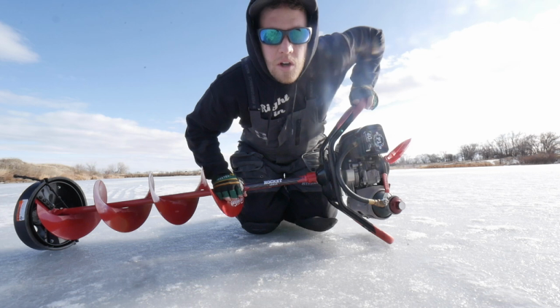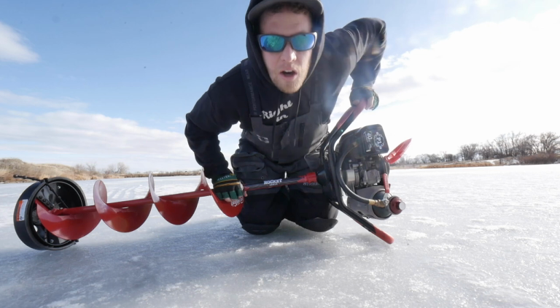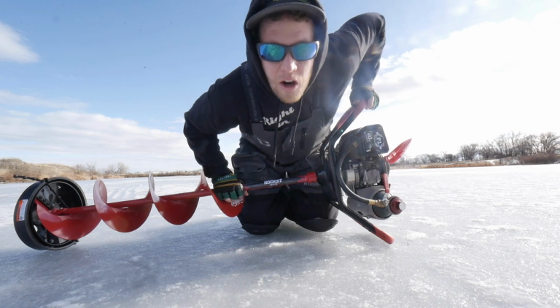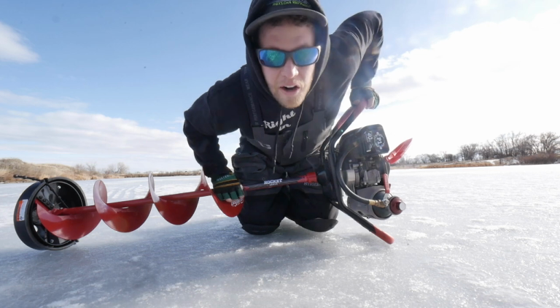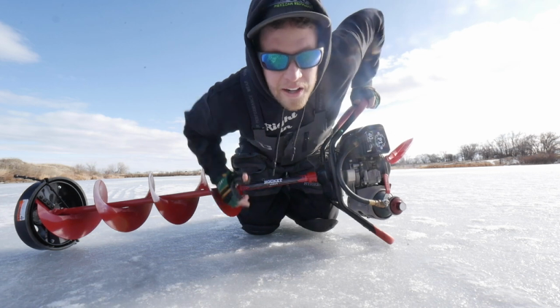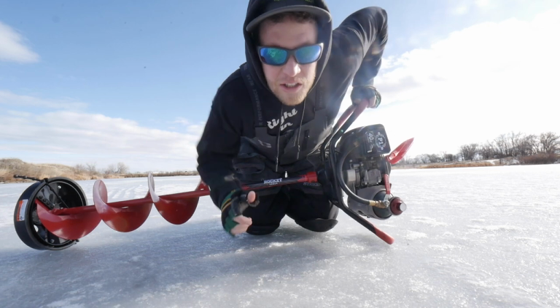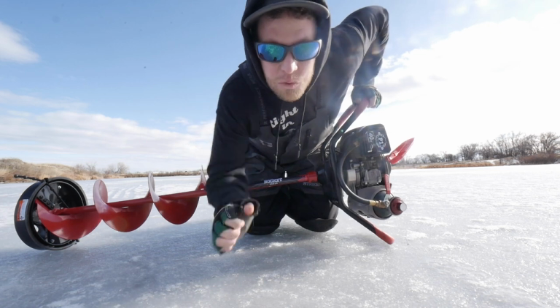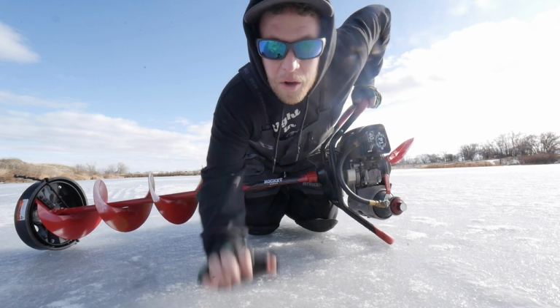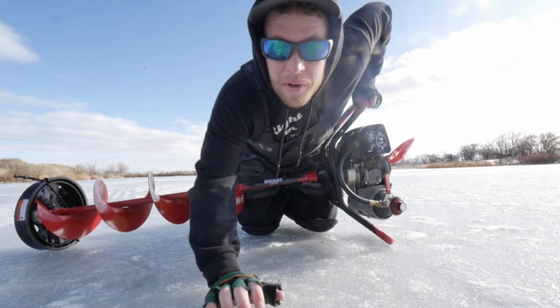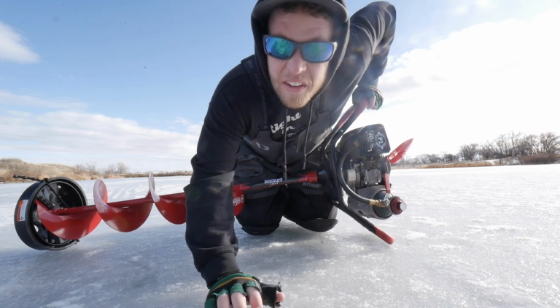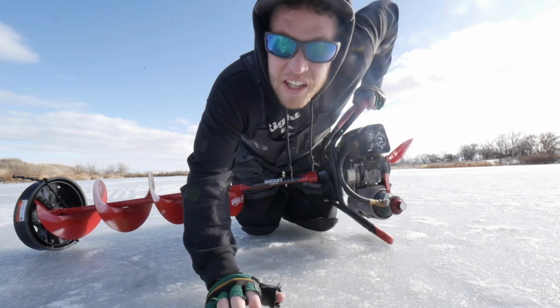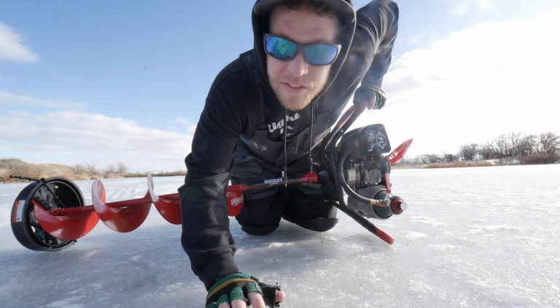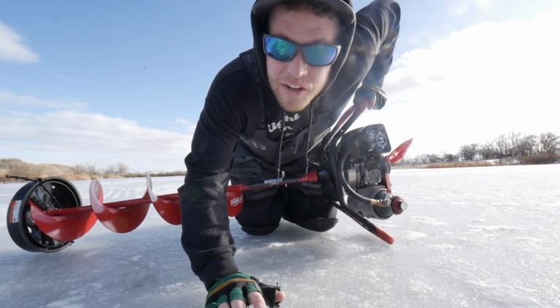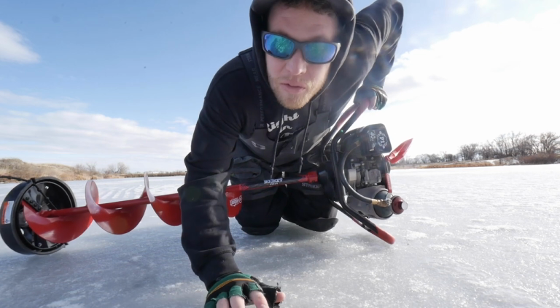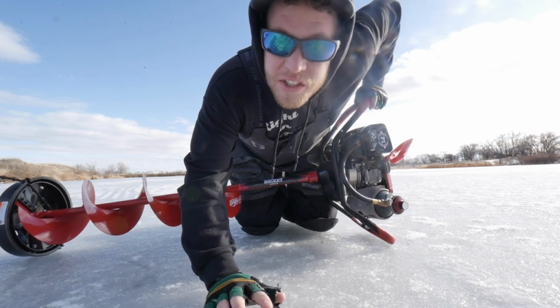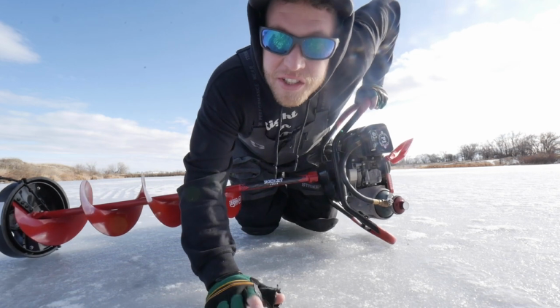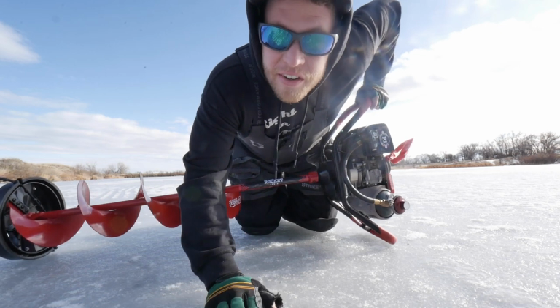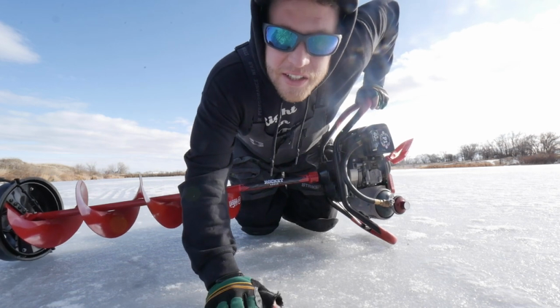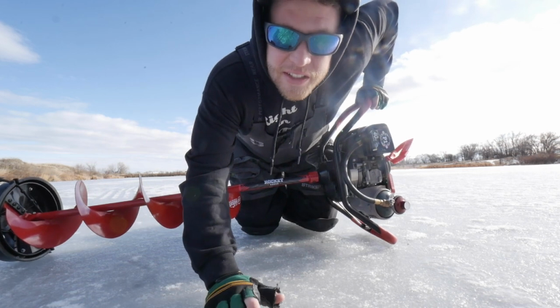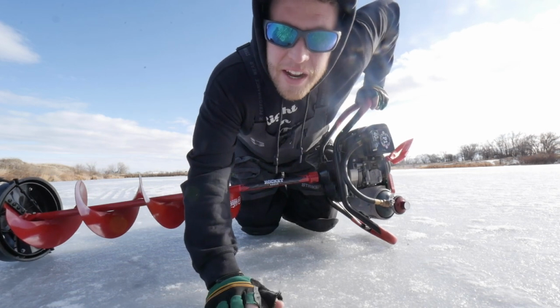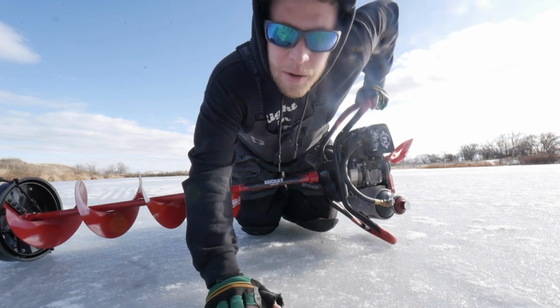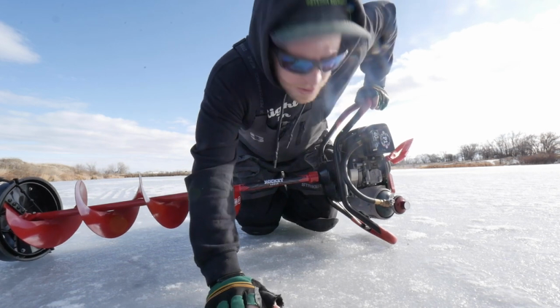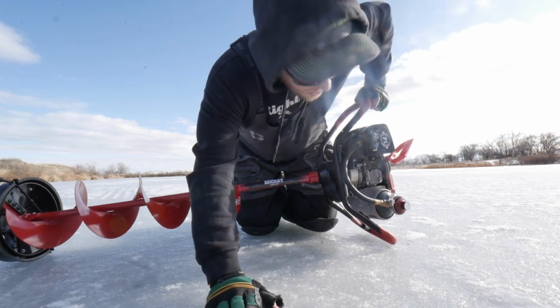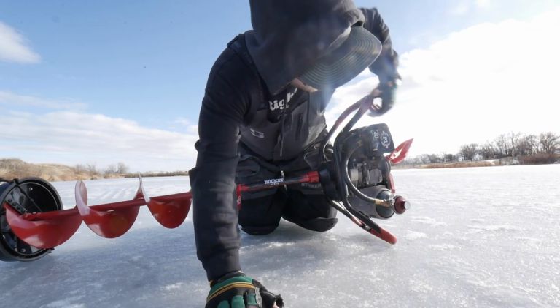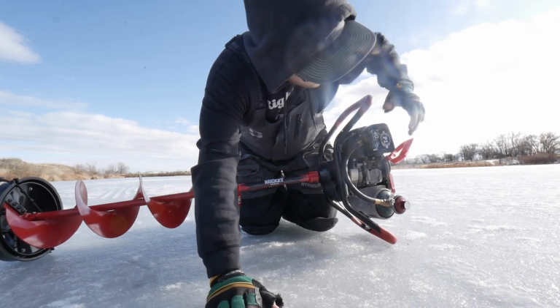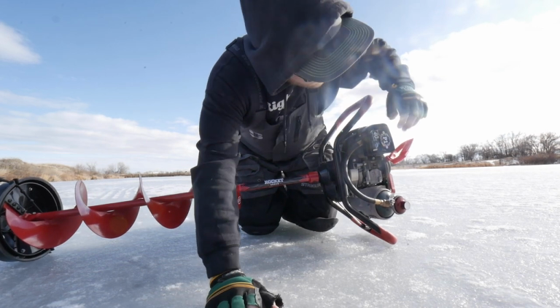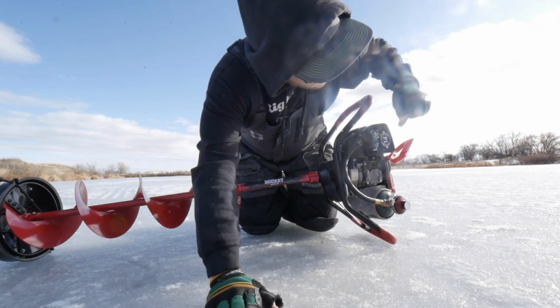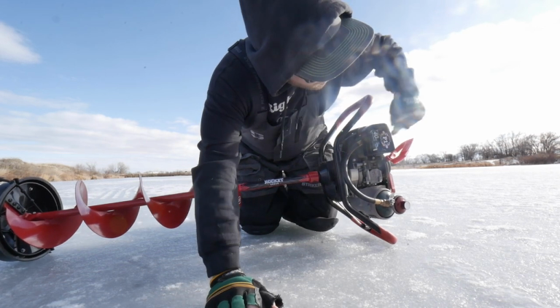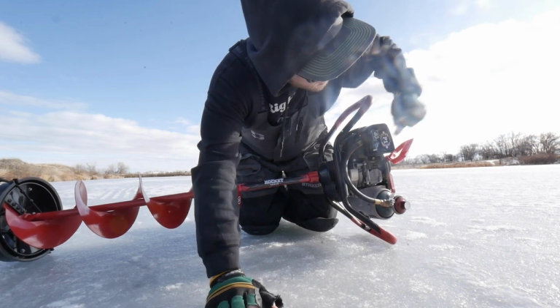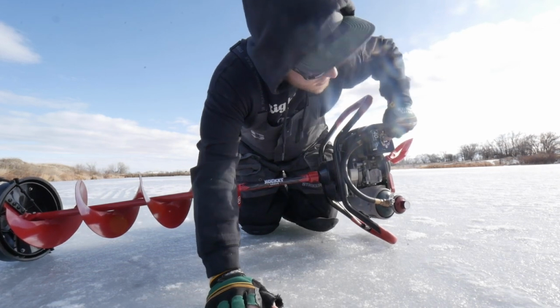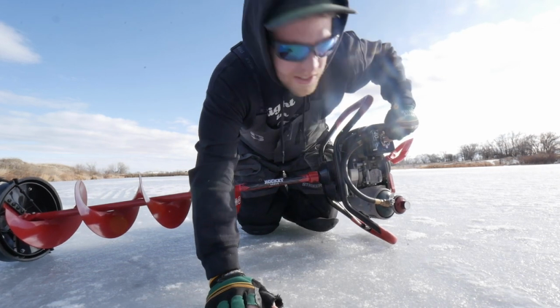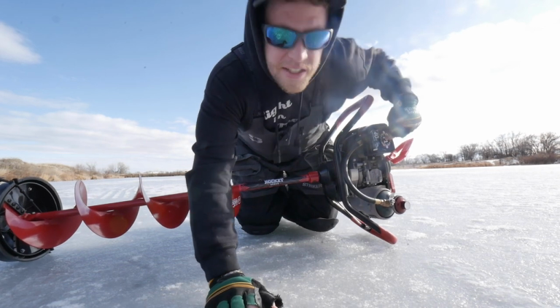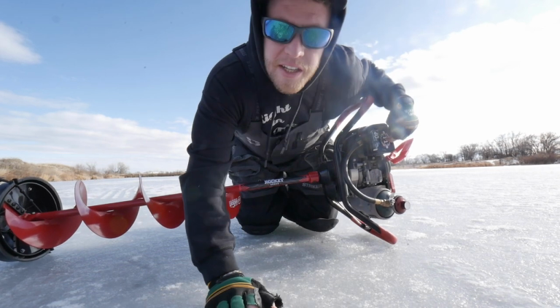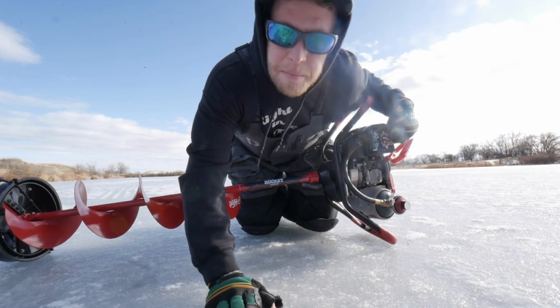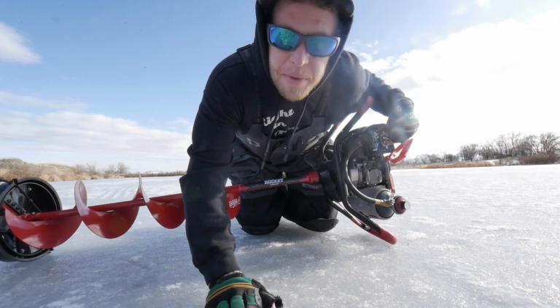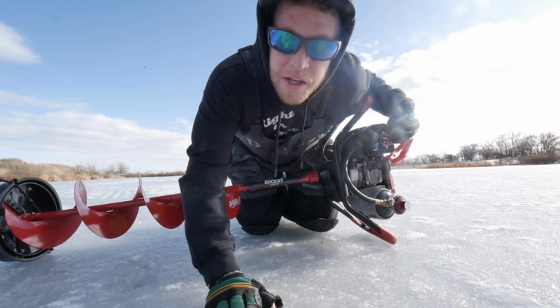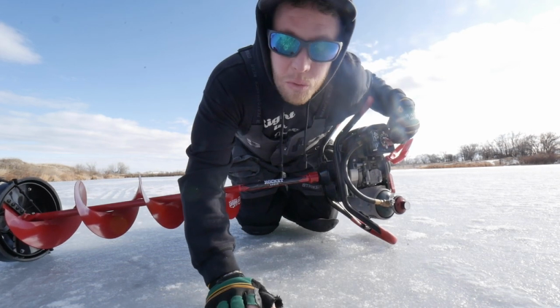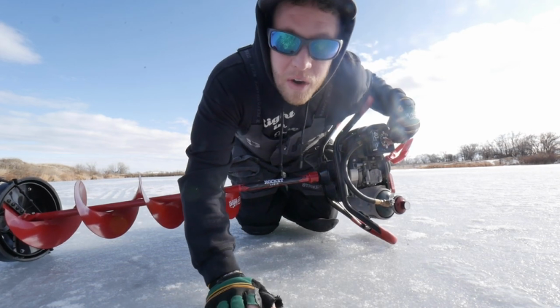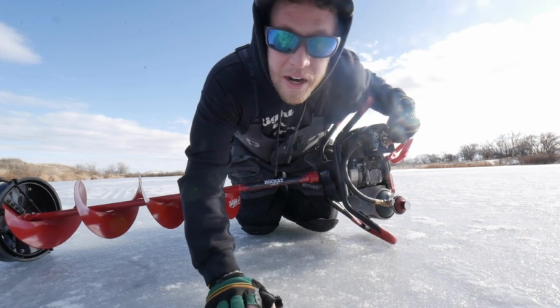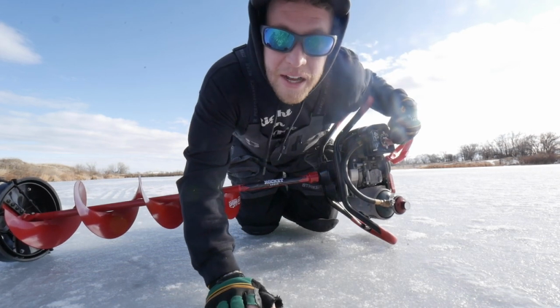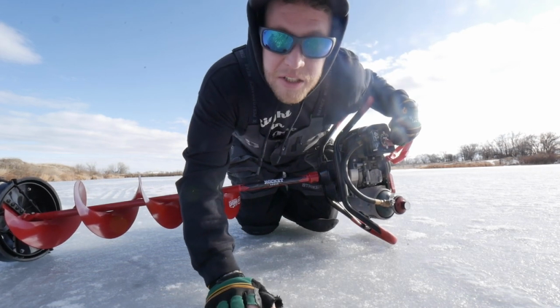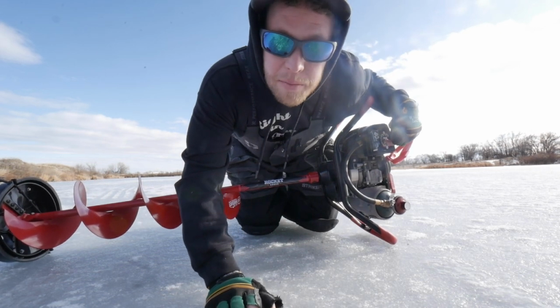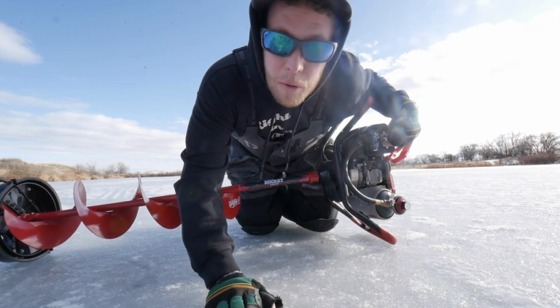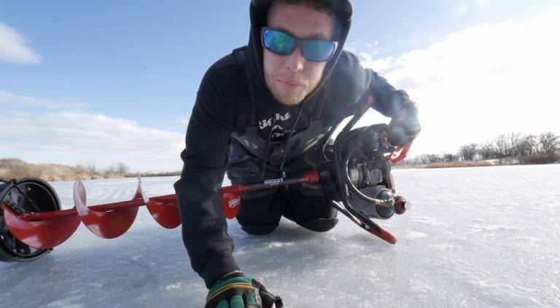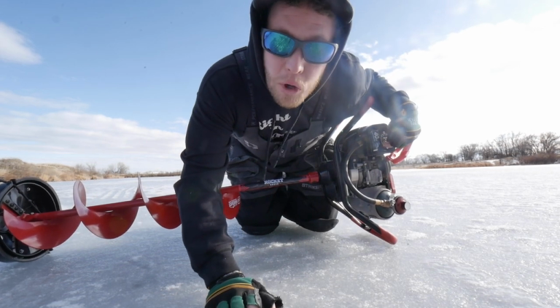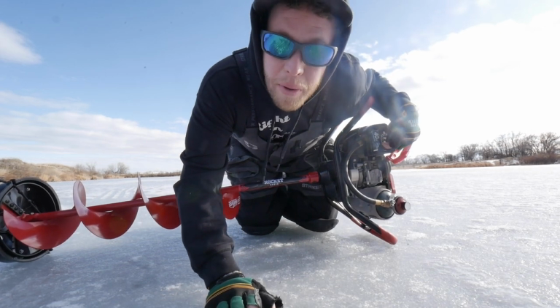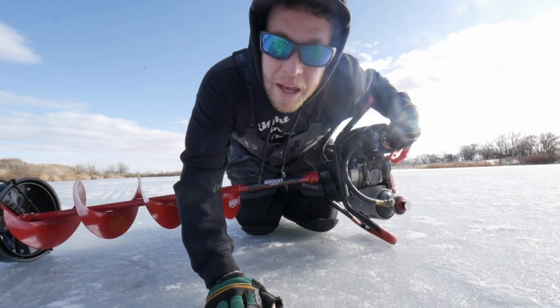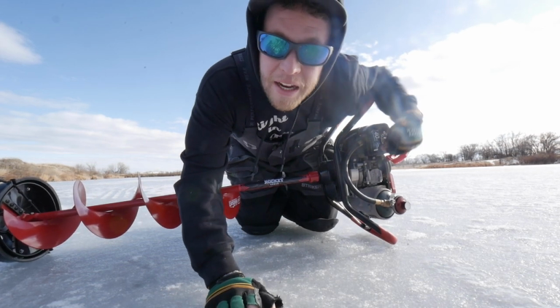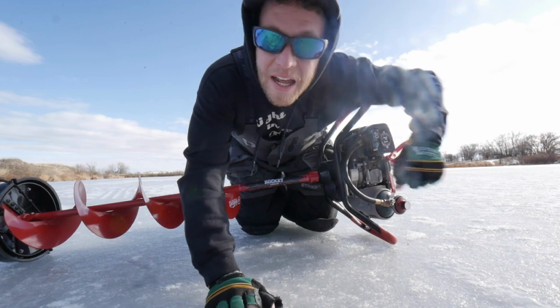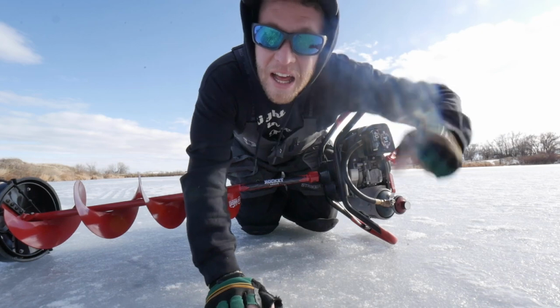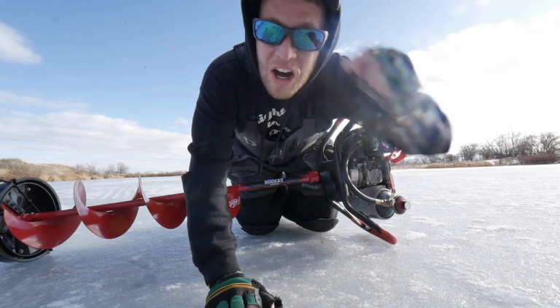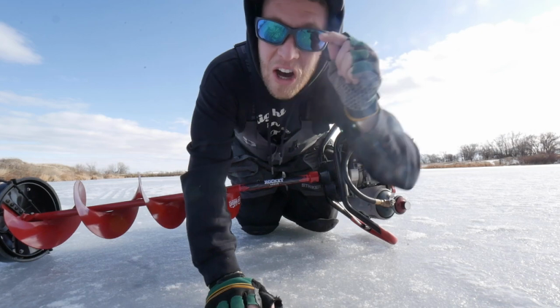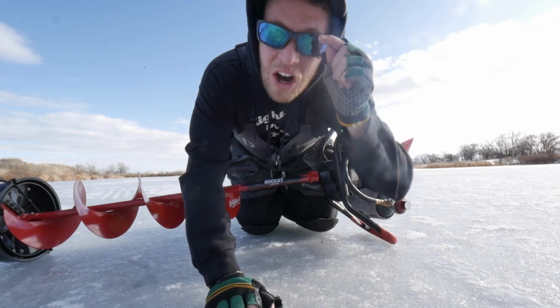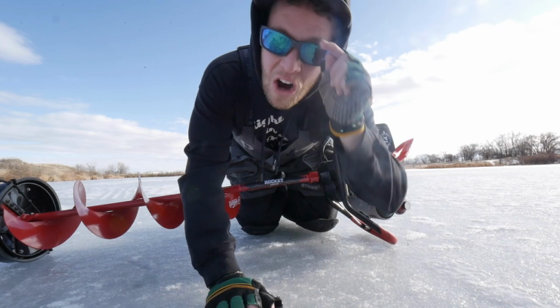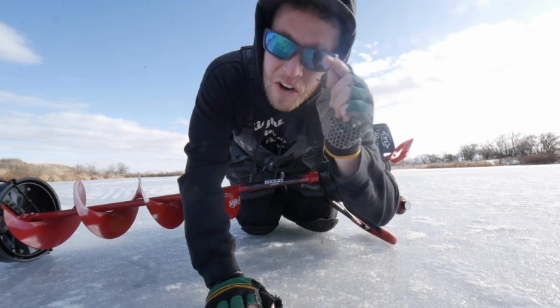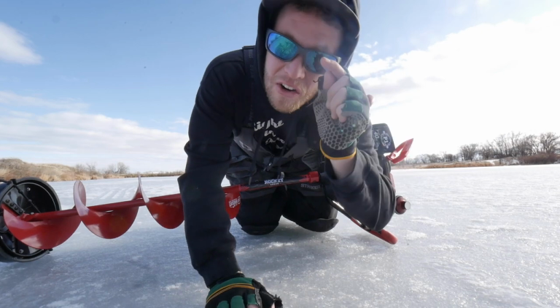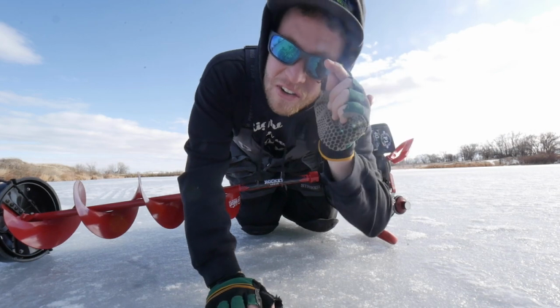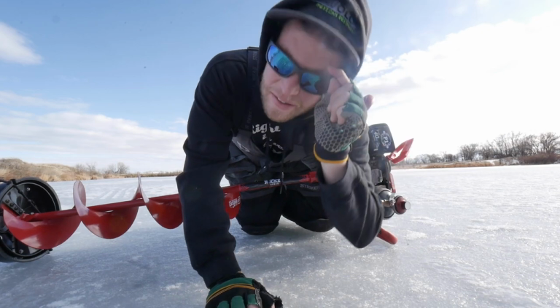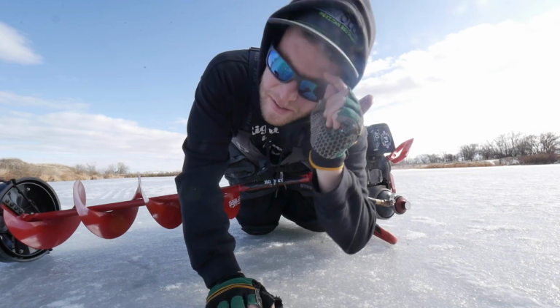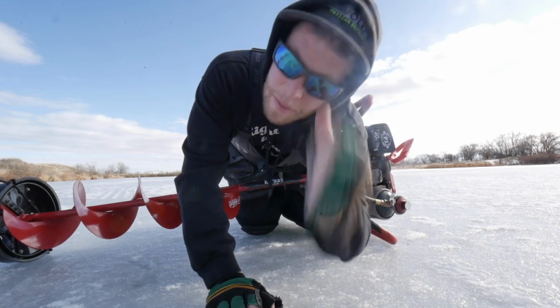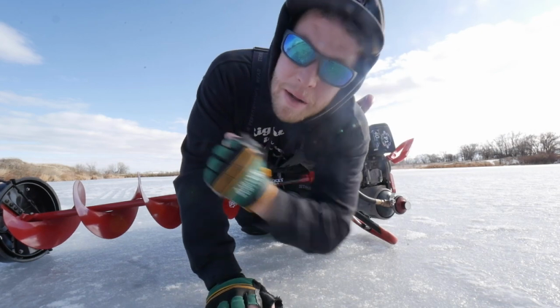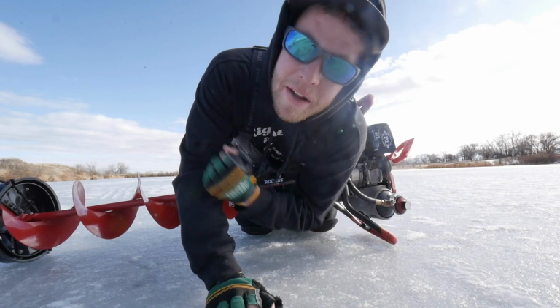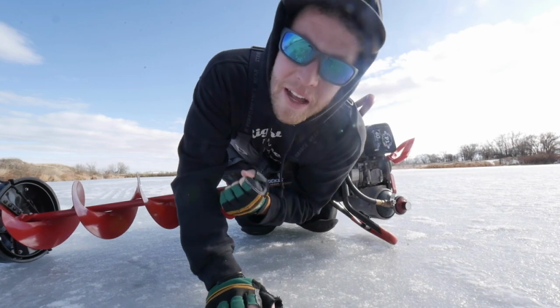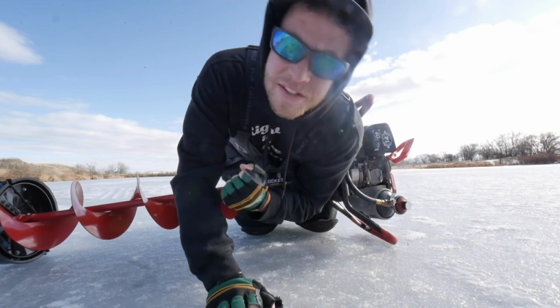Alrighty guys, welcome to the next video in this series. Today we're talking about the 40cc P1 Eskimo Propane Auger. Coming up next.